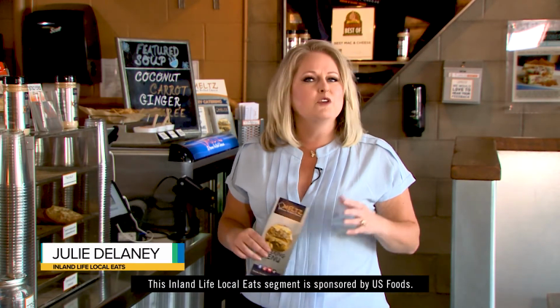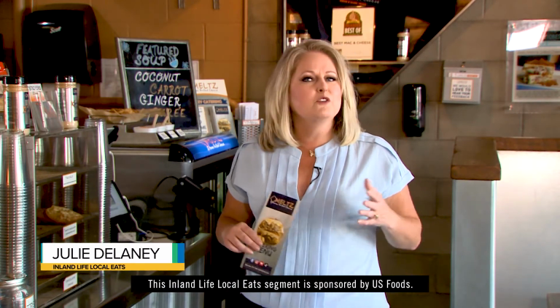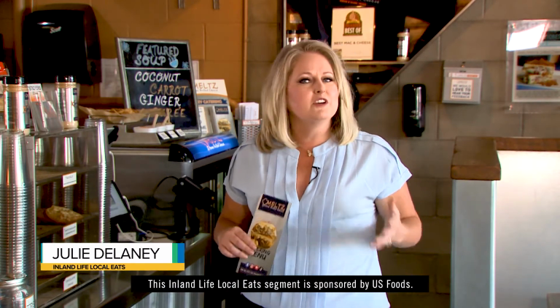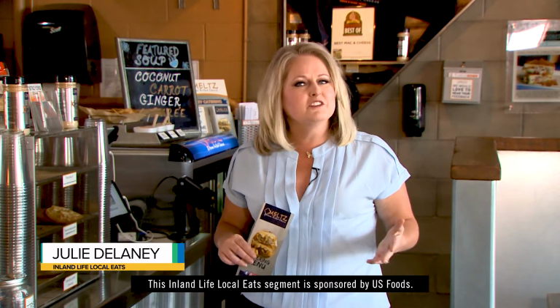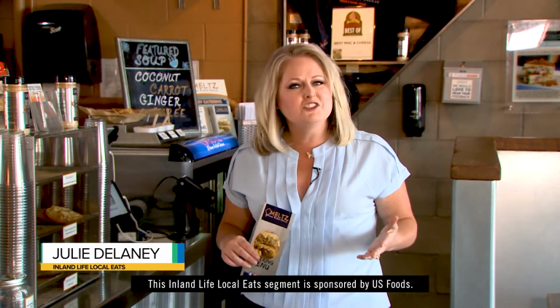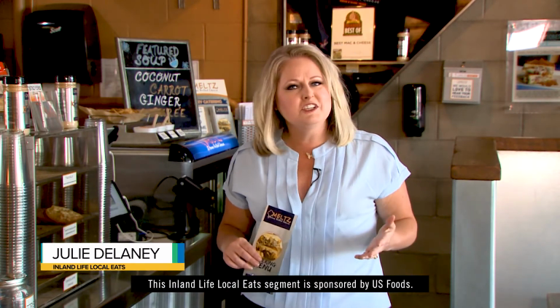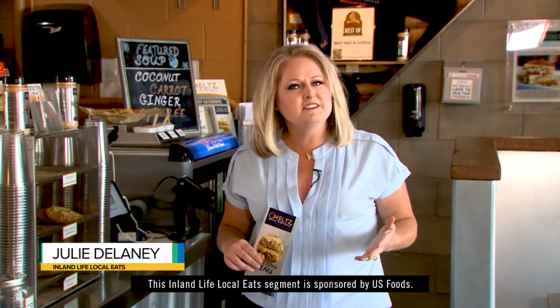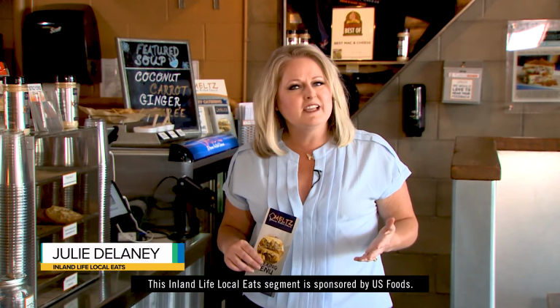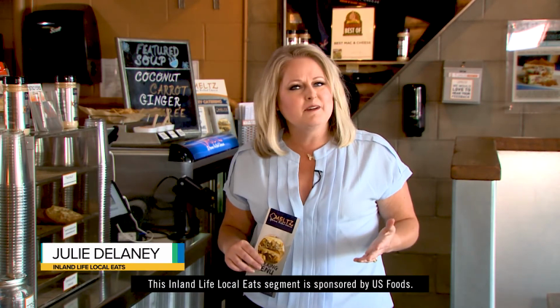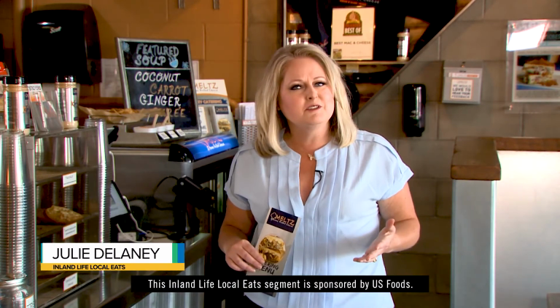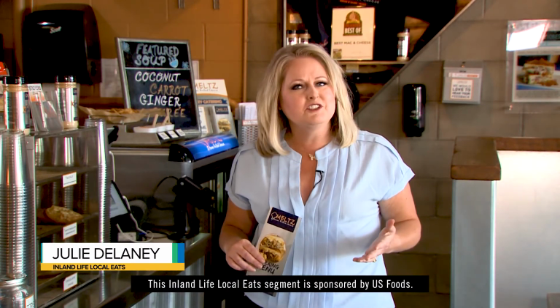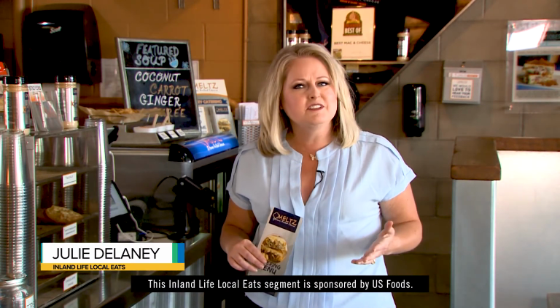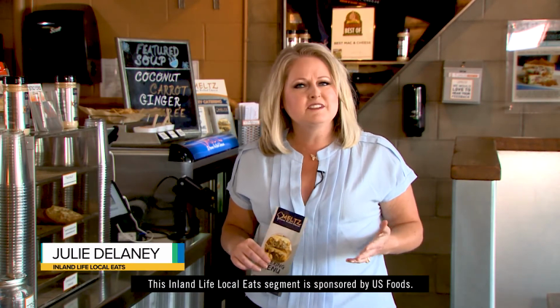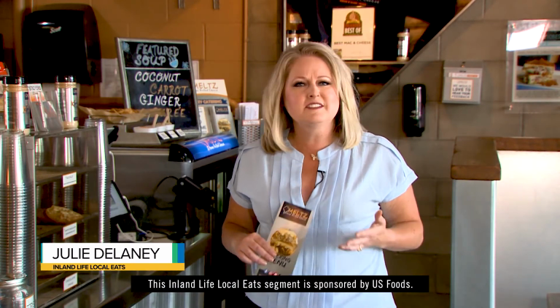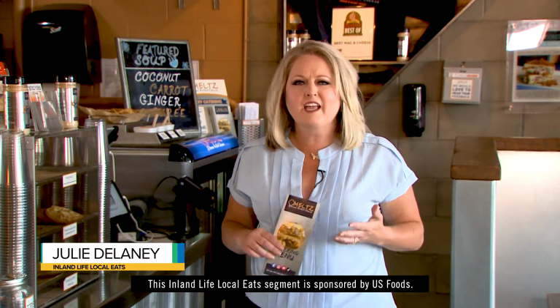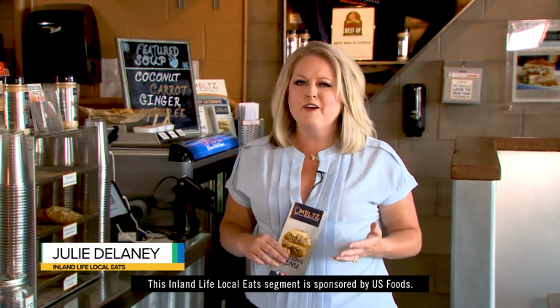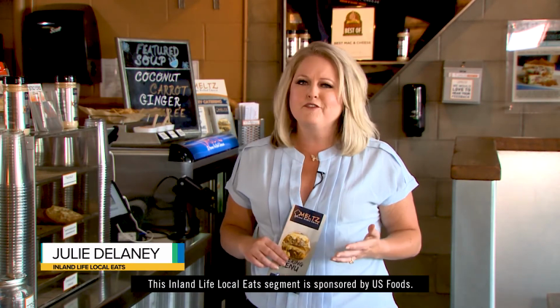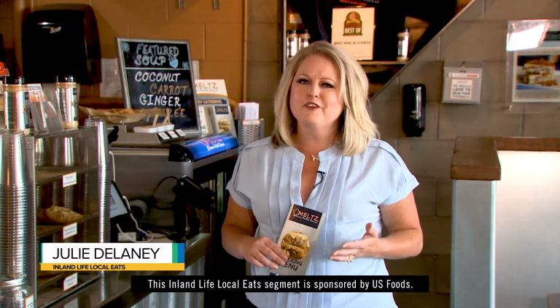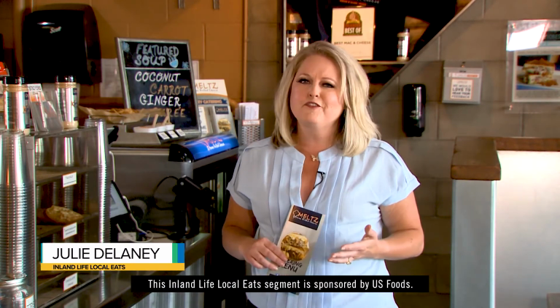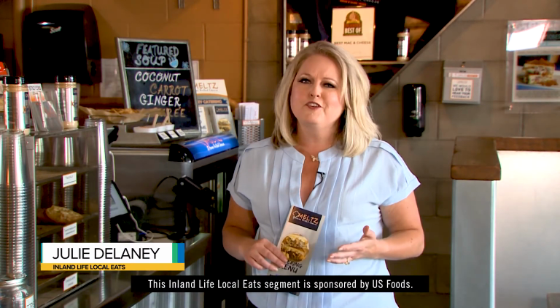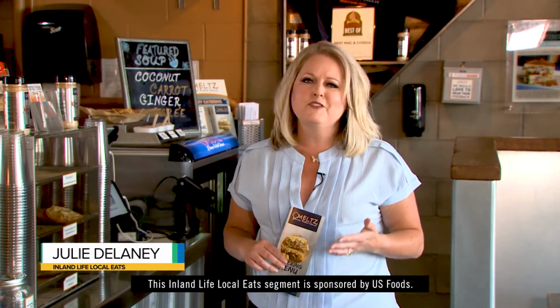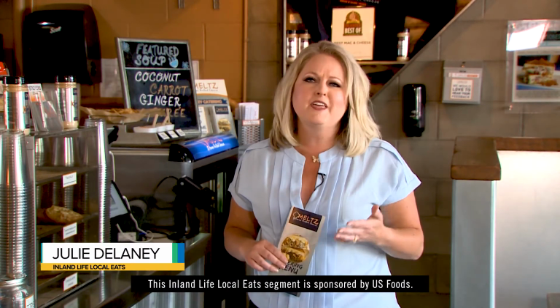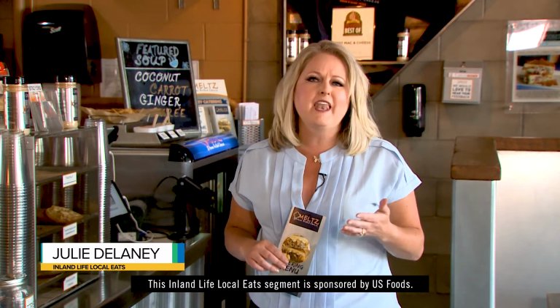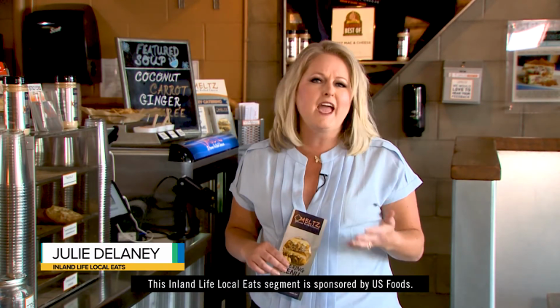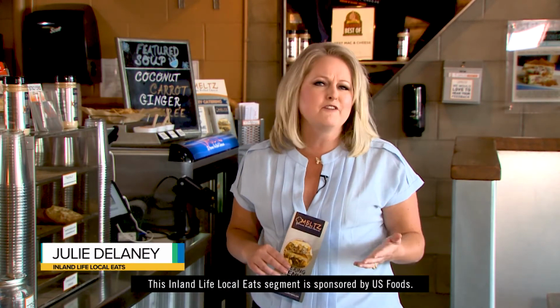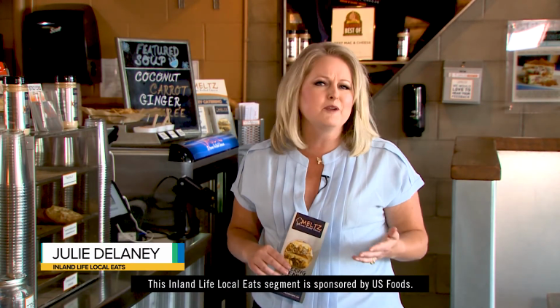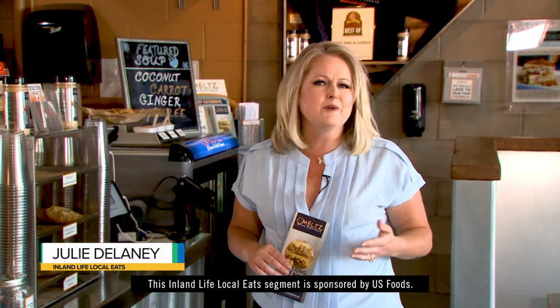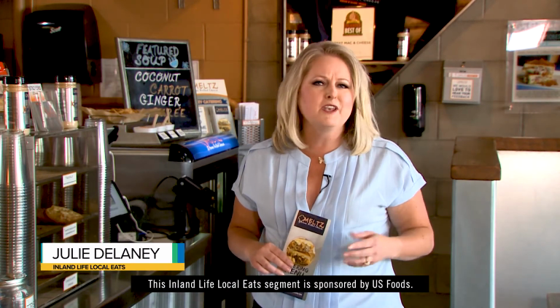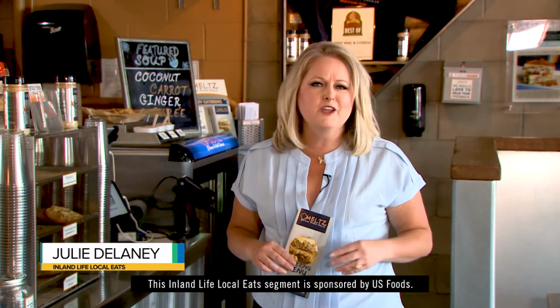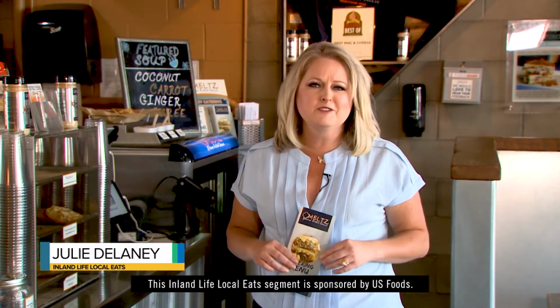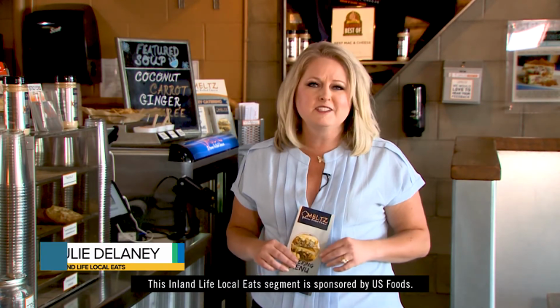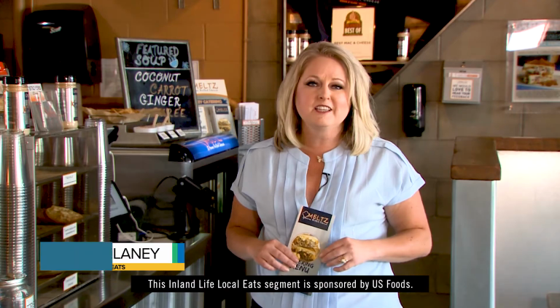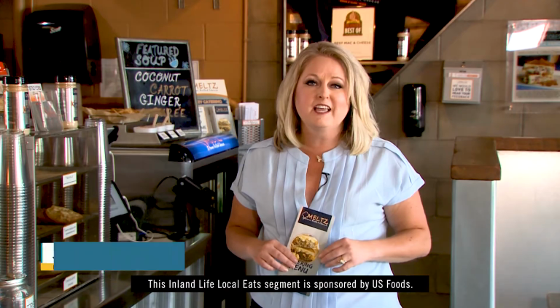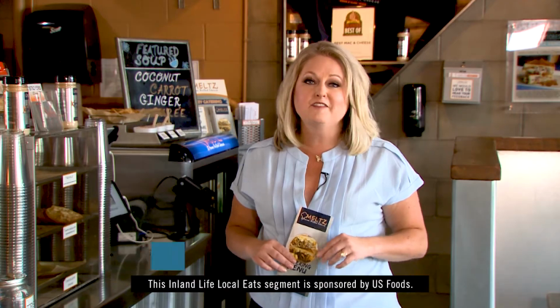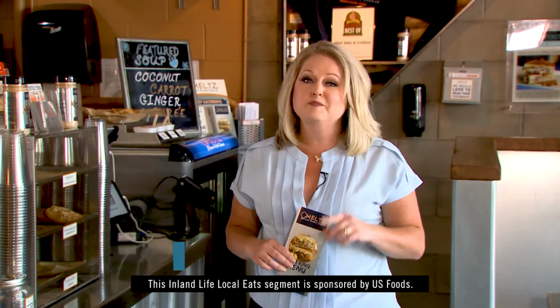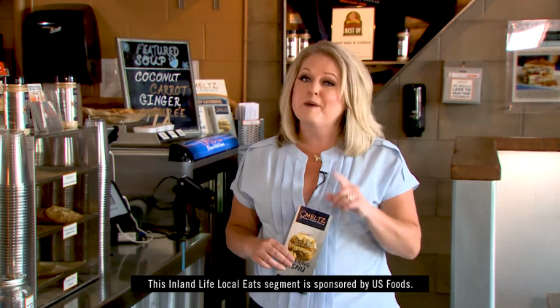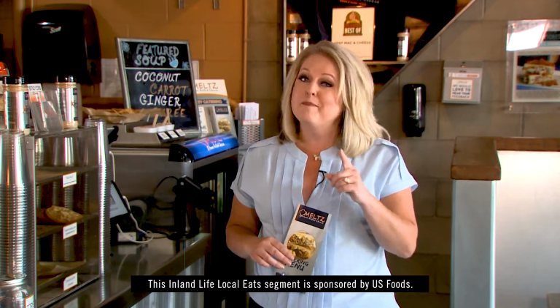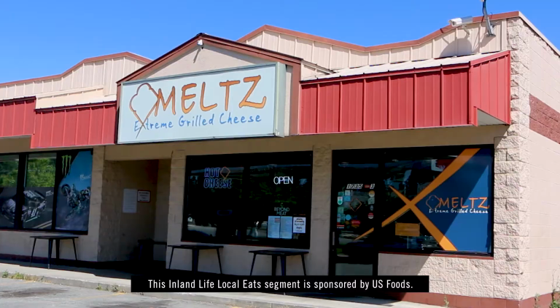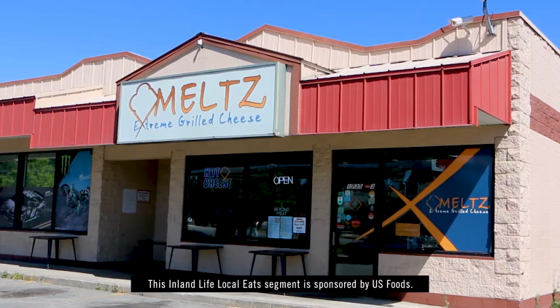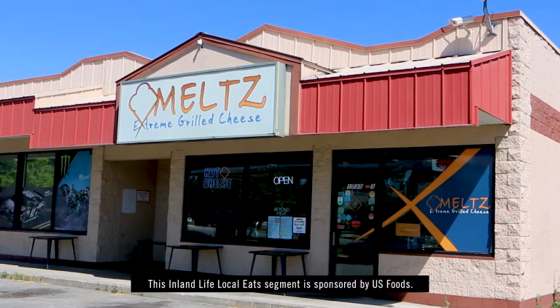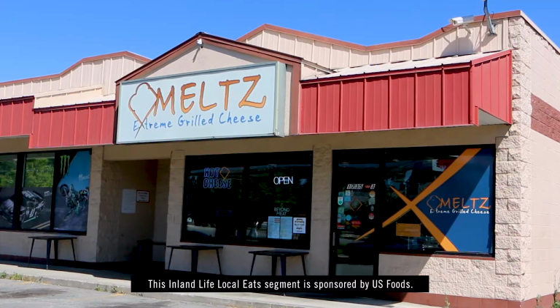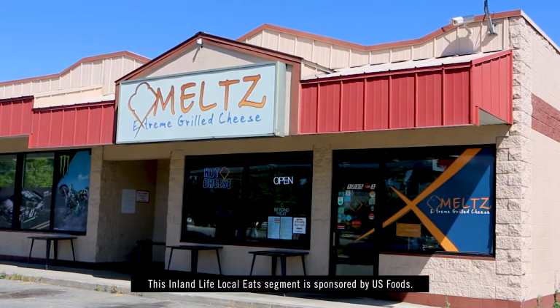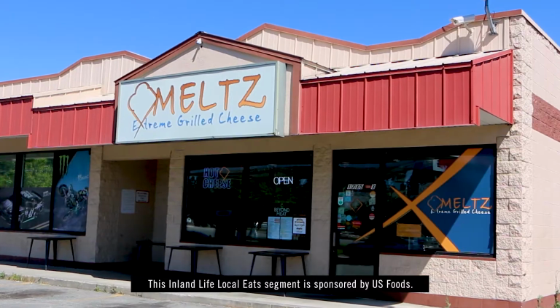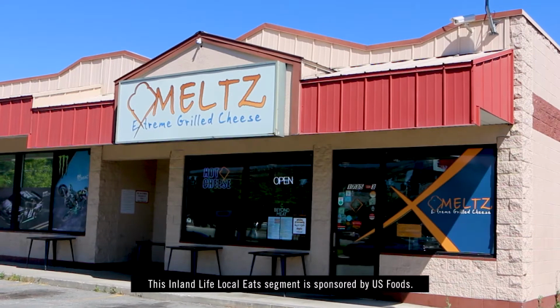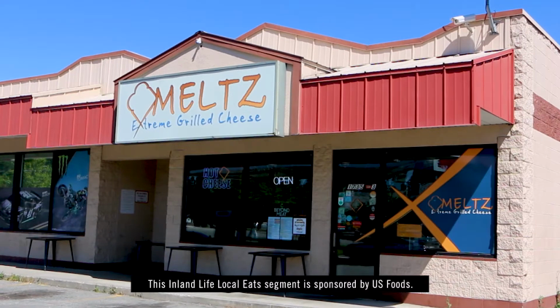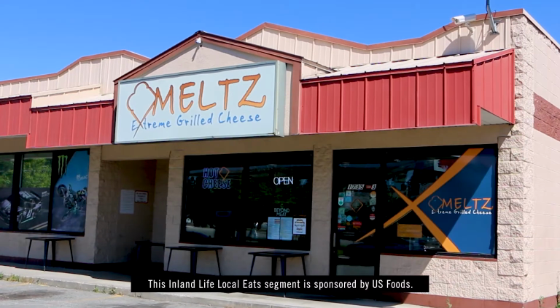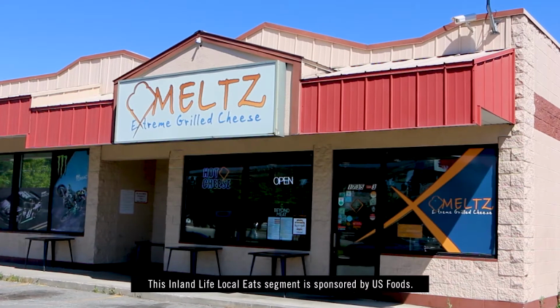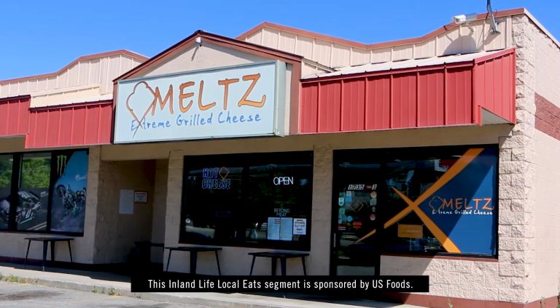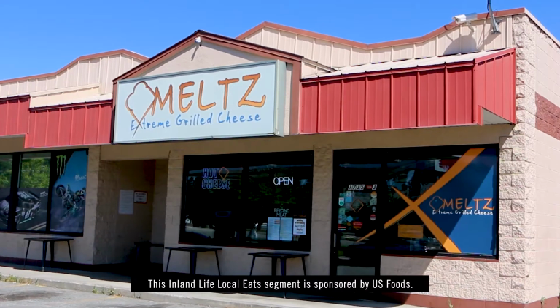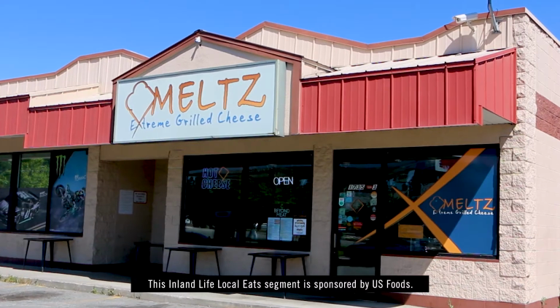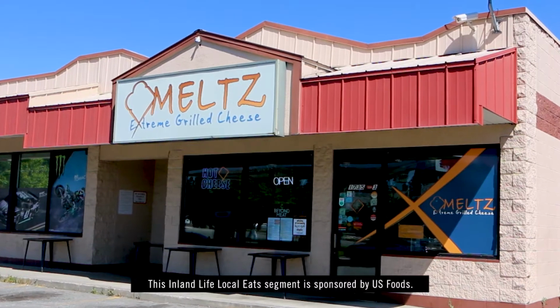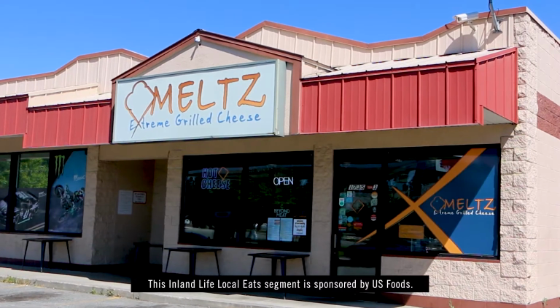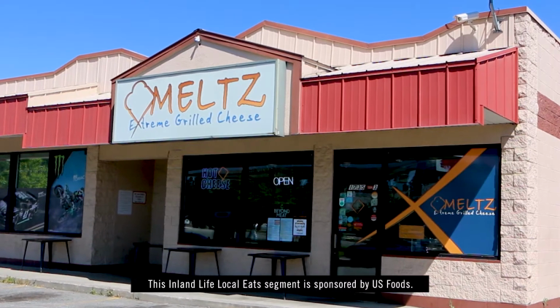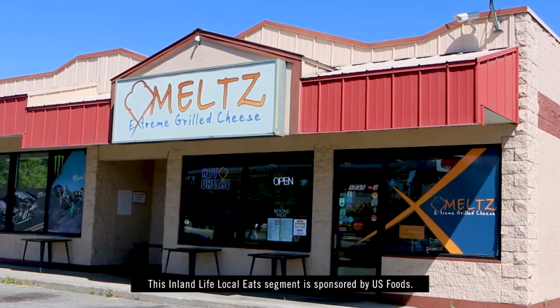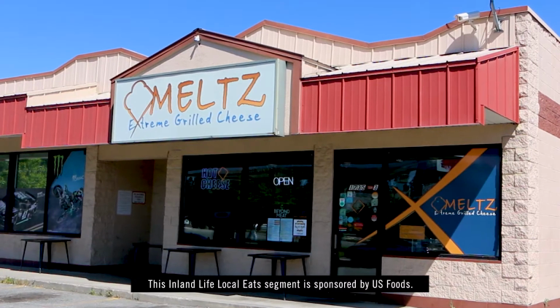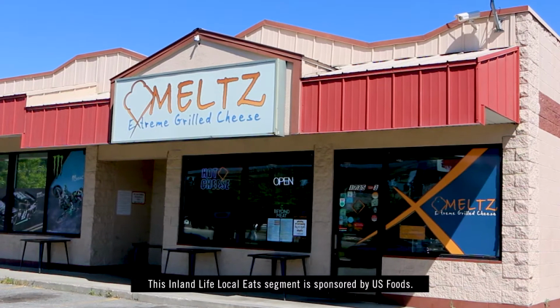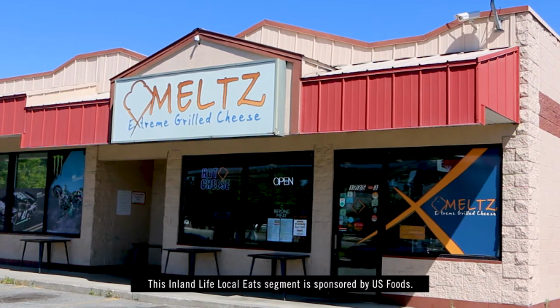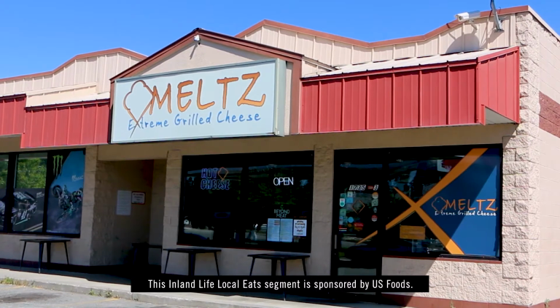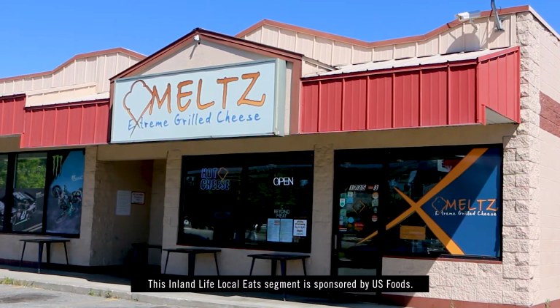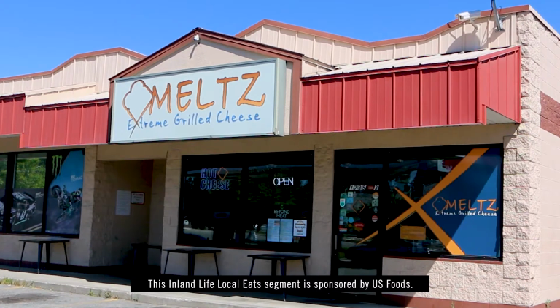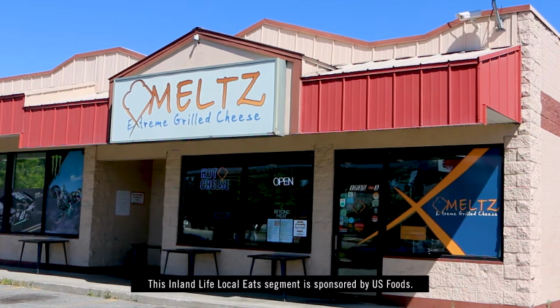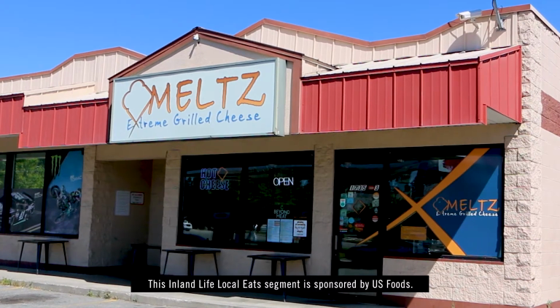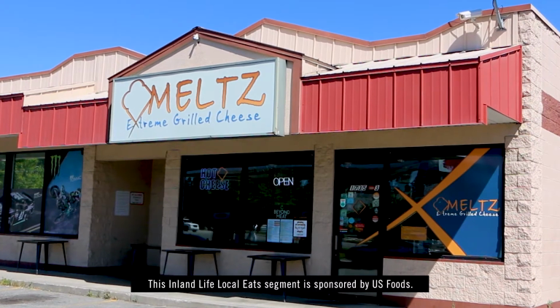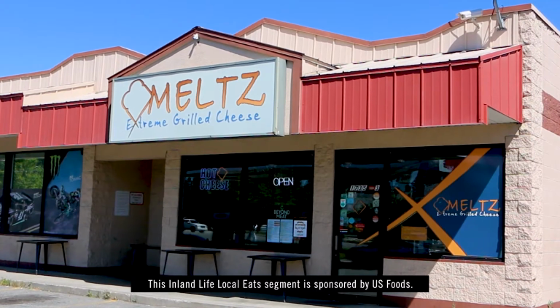Grilled cheese sandwiches is a comfort food that everyone knows and loves, but Melts in Coeur d'Alene is taking that to a whole new level.